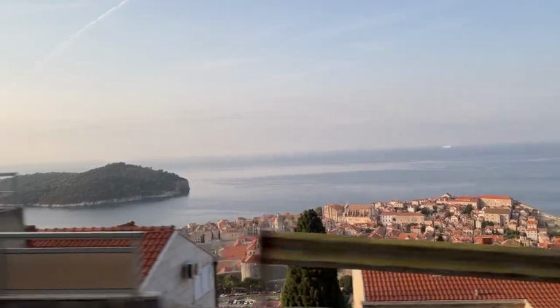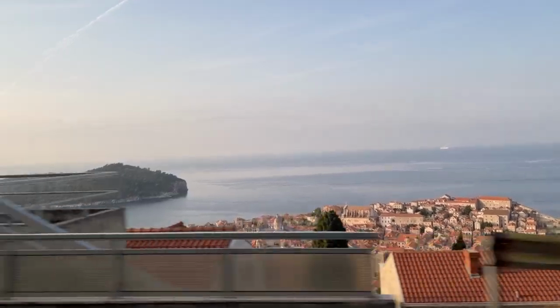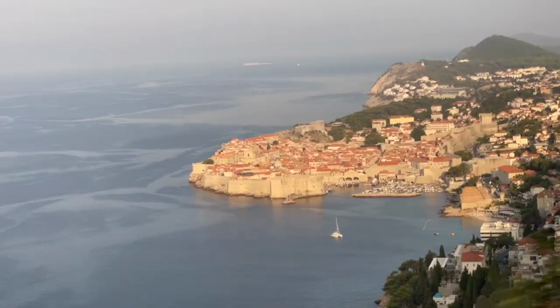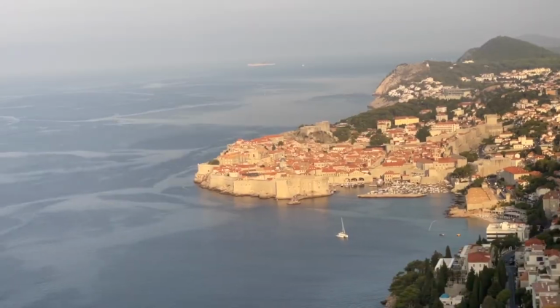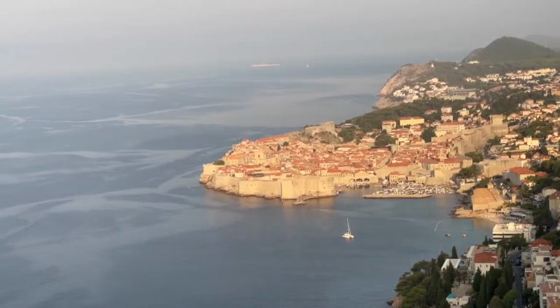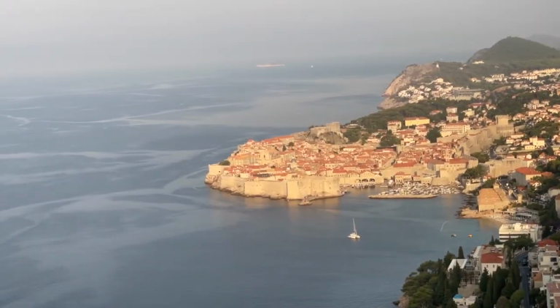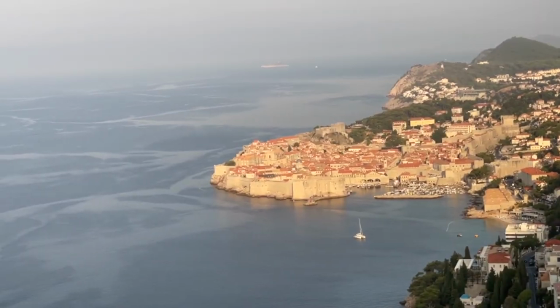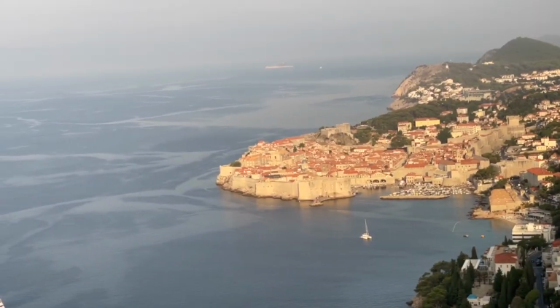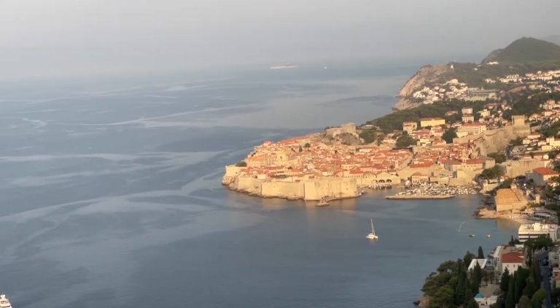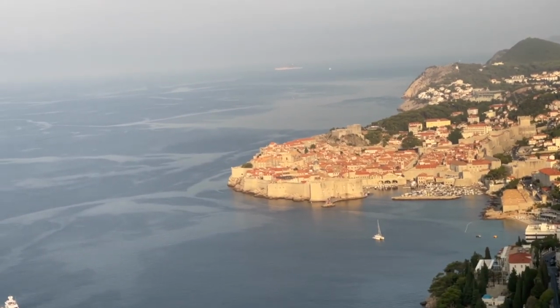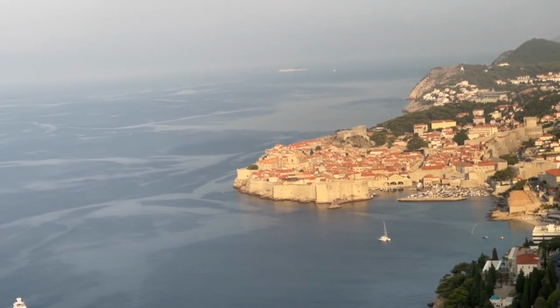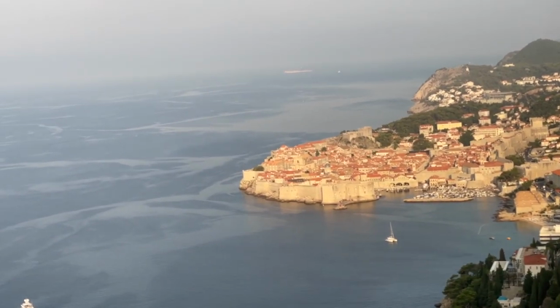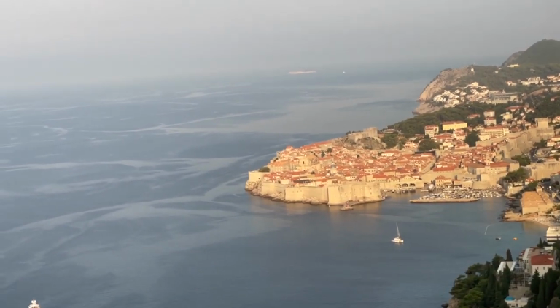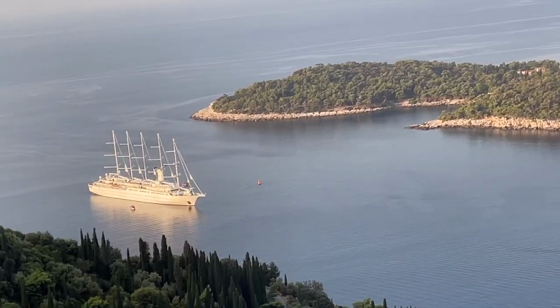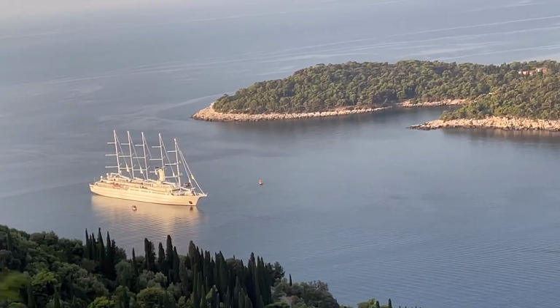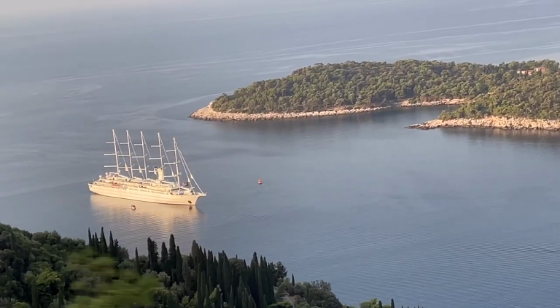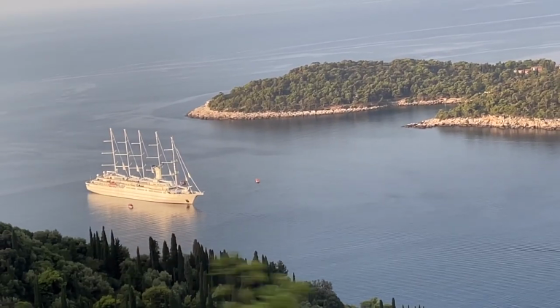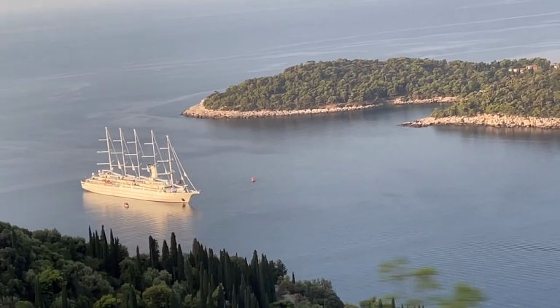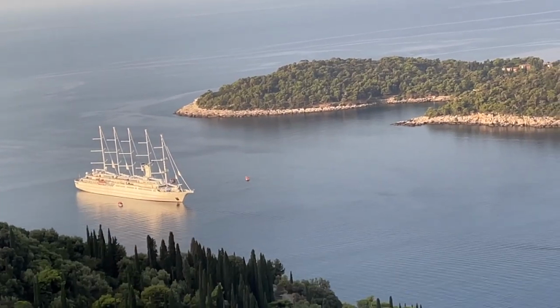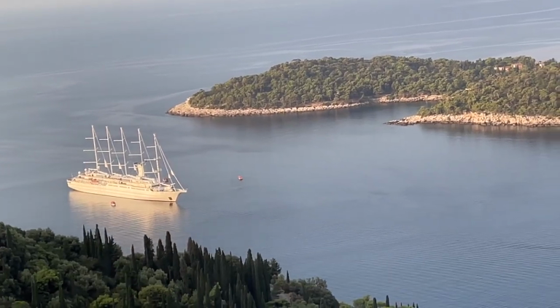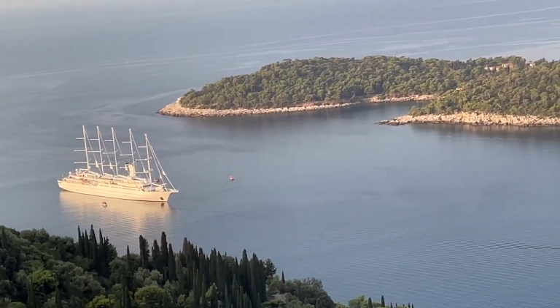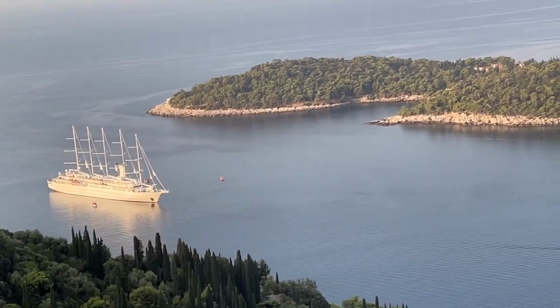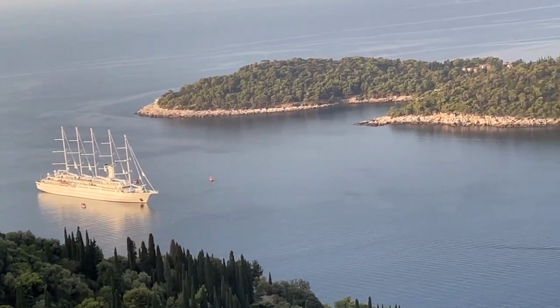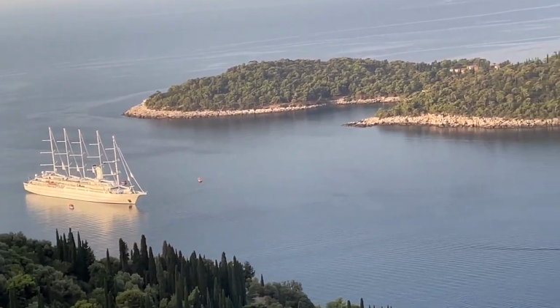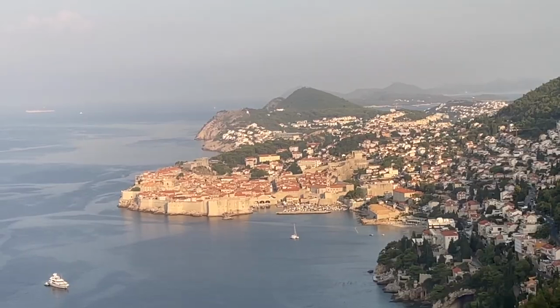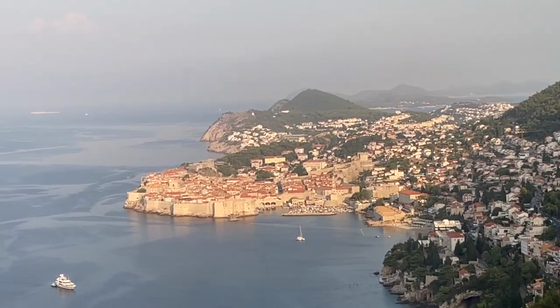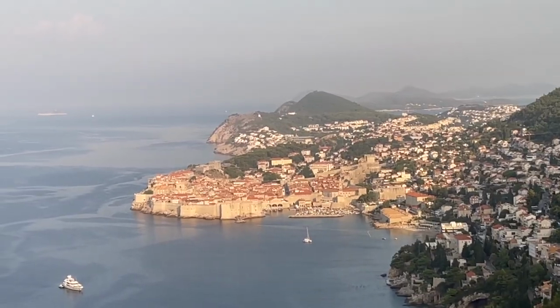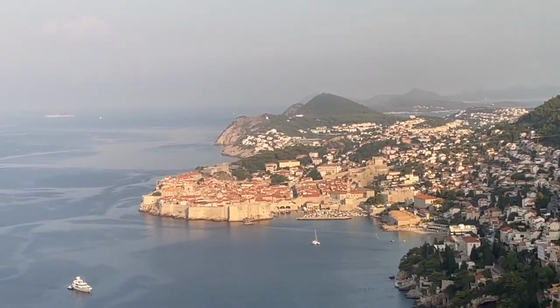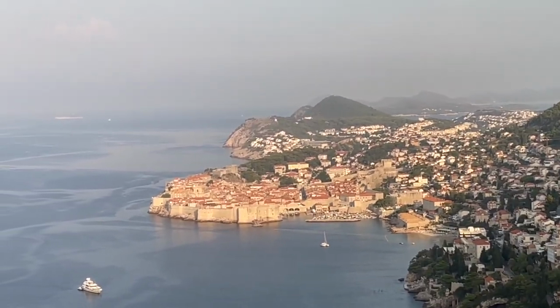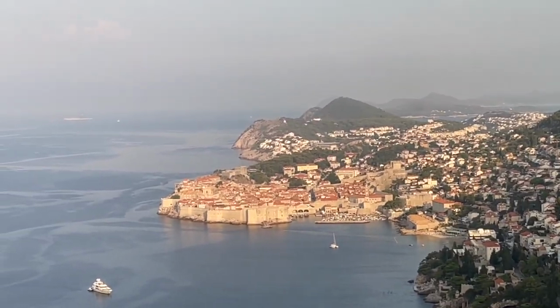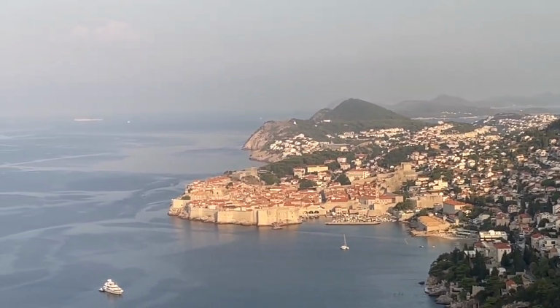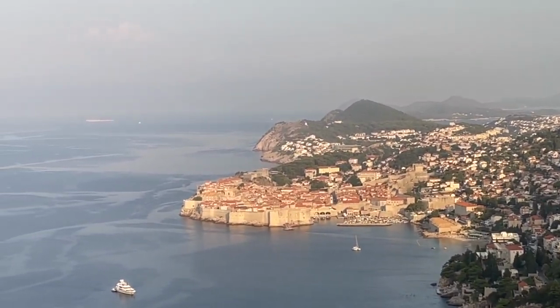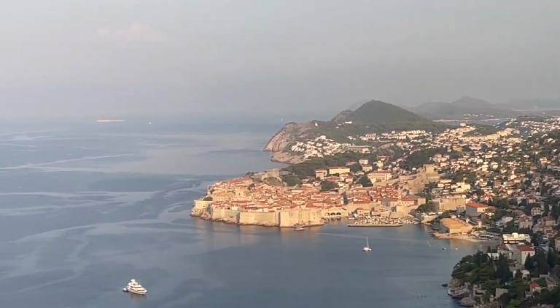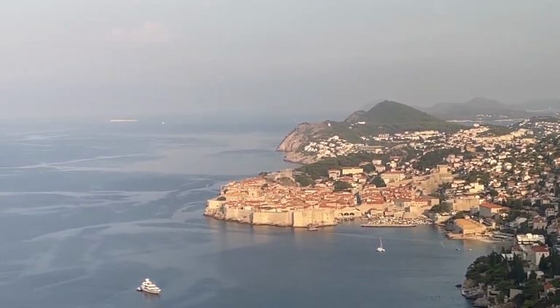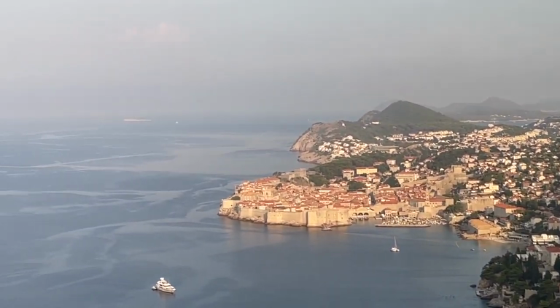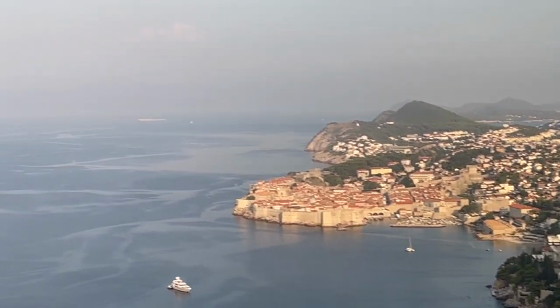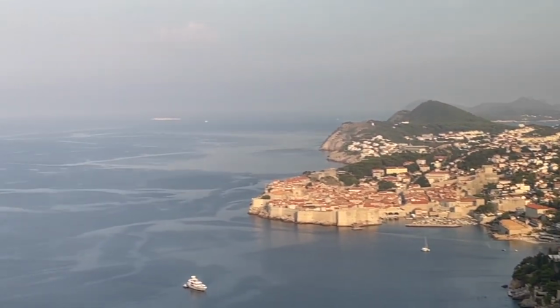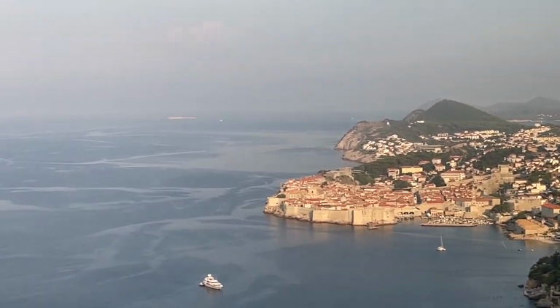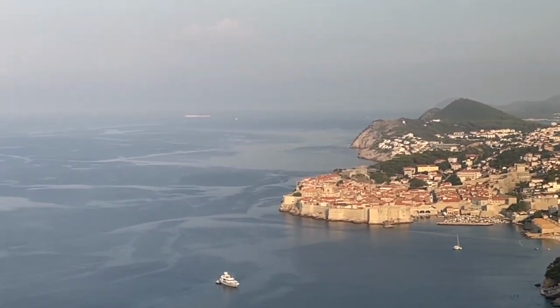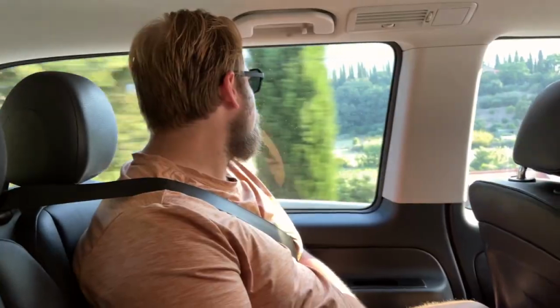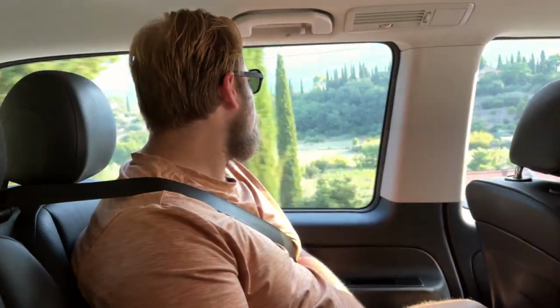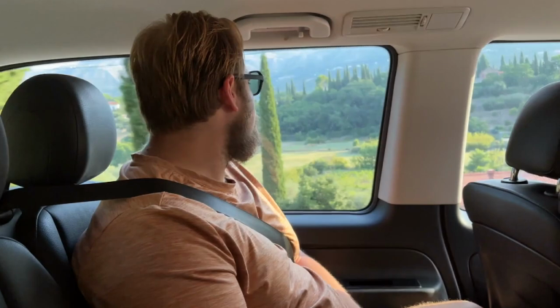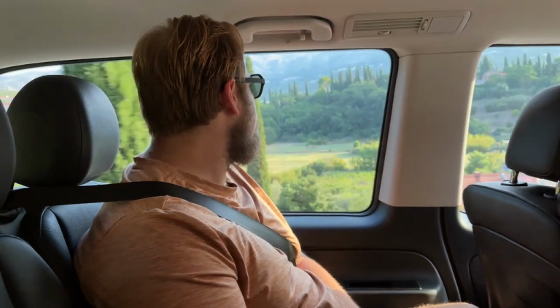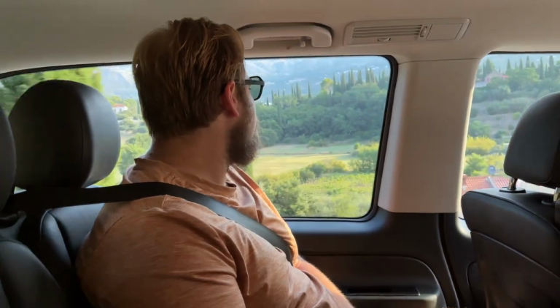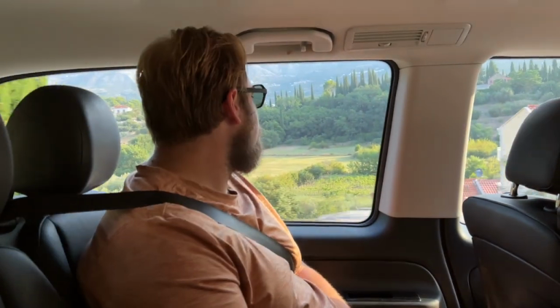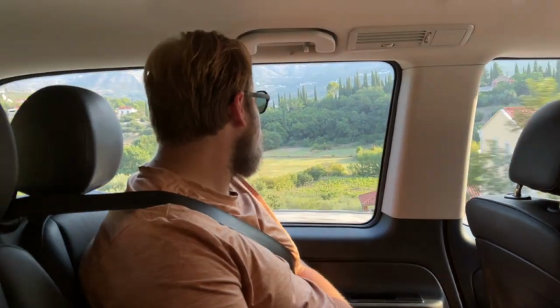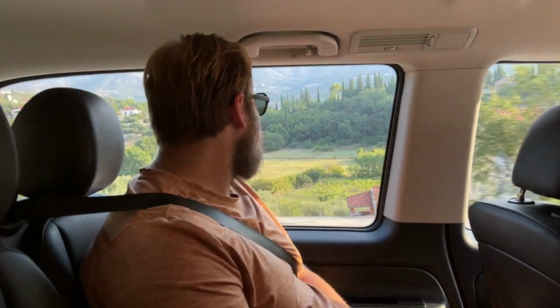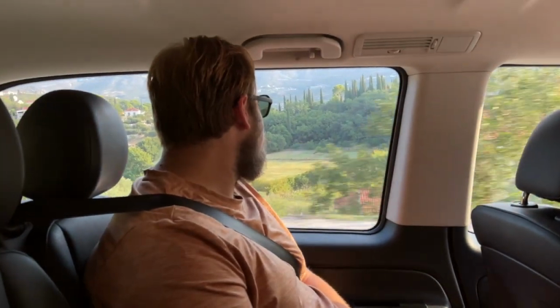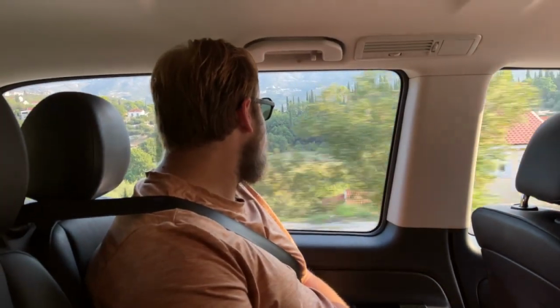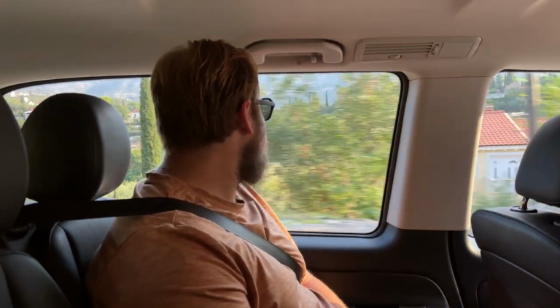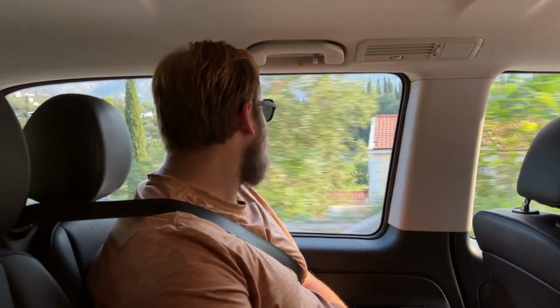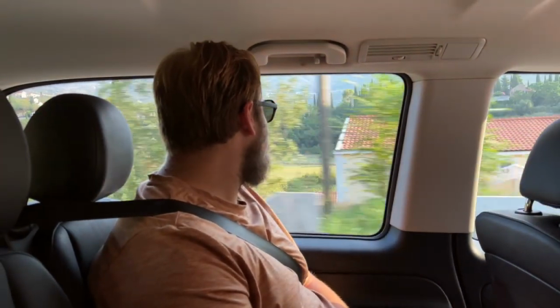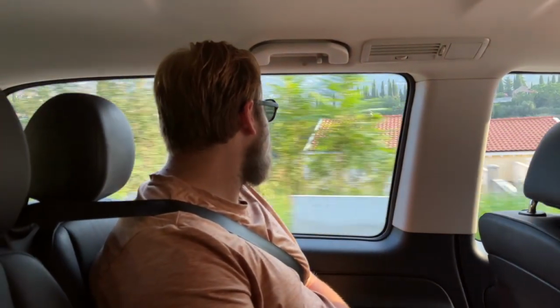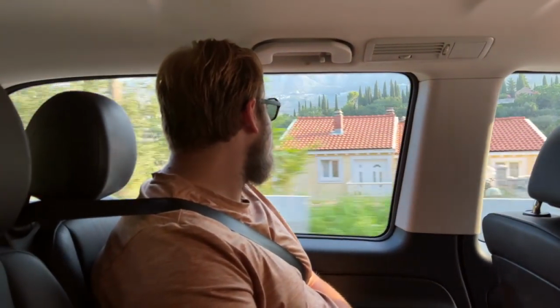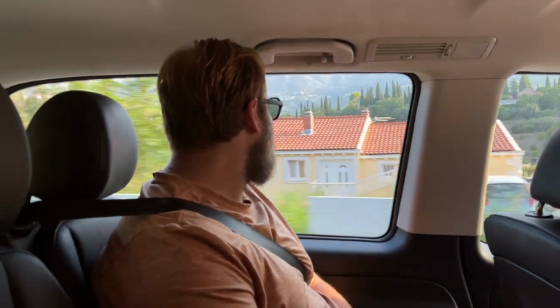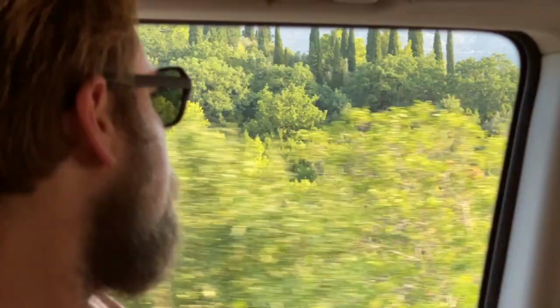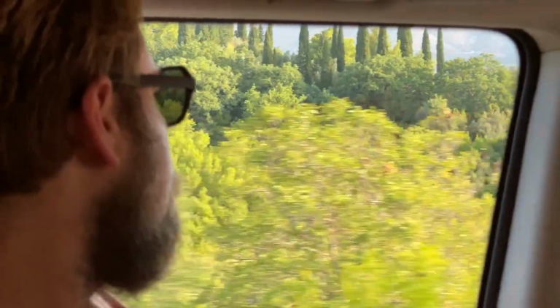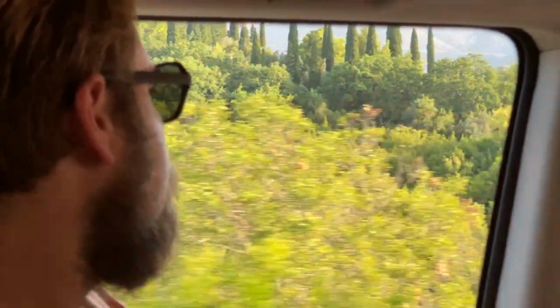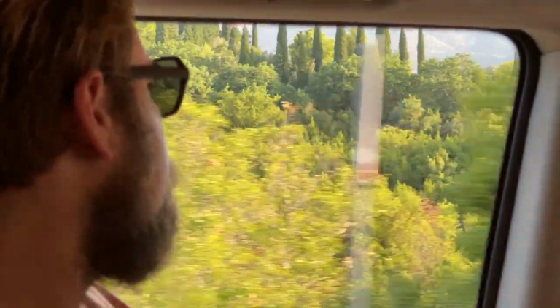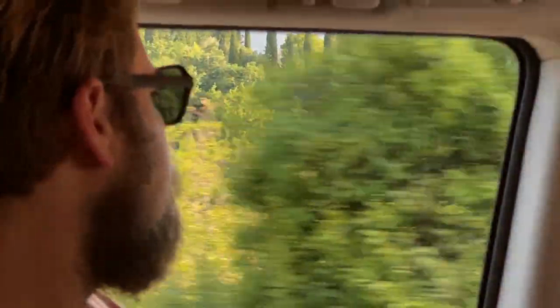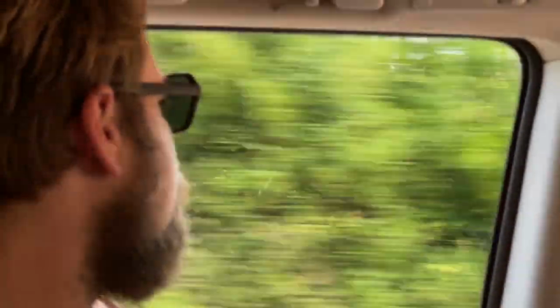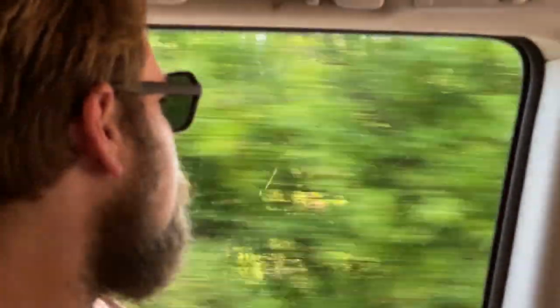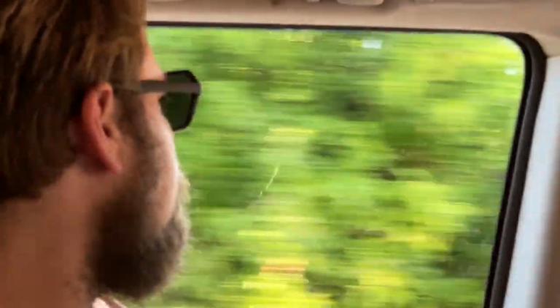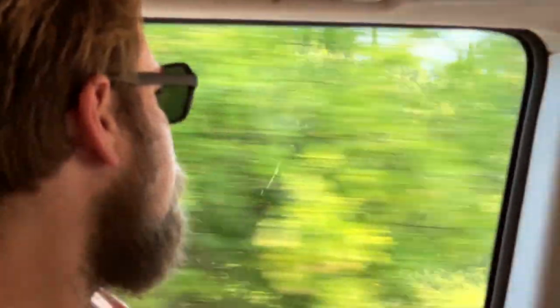Welcome to the beautiful country of Montenegro. We took a day trip from Dubrovnik, Croatia, which is only about an hour and a half away from Montenegro.